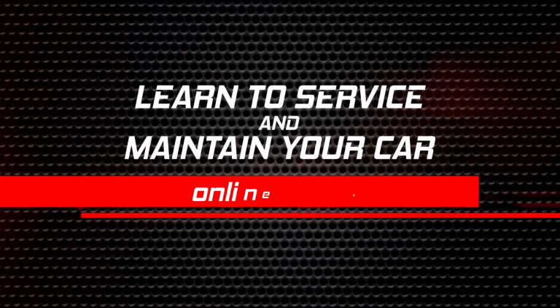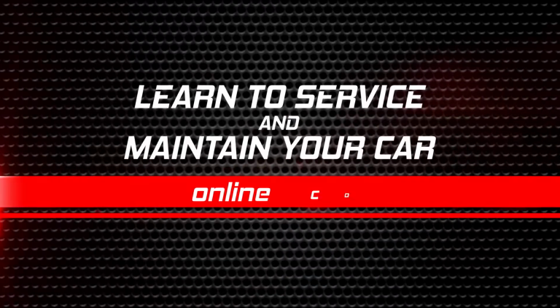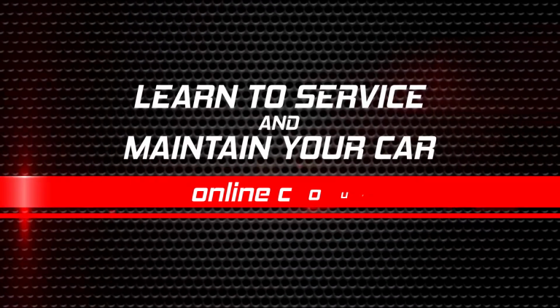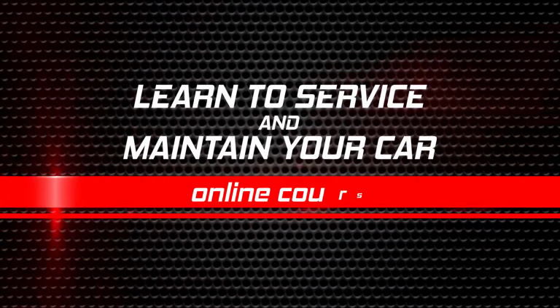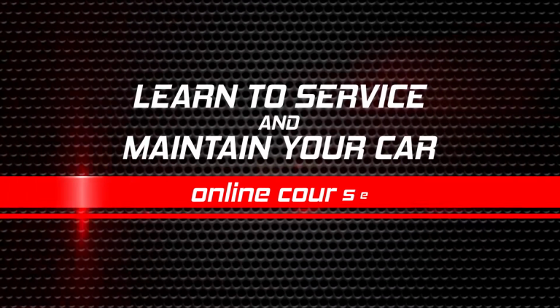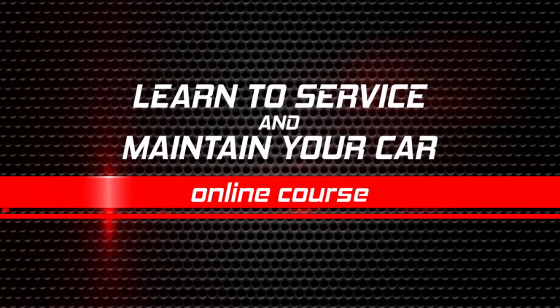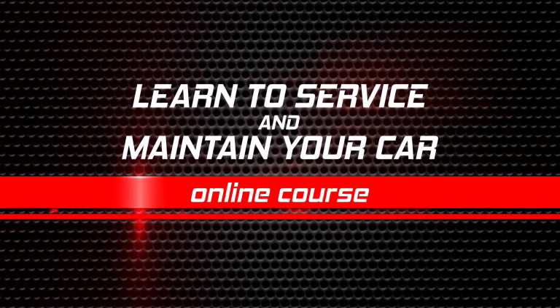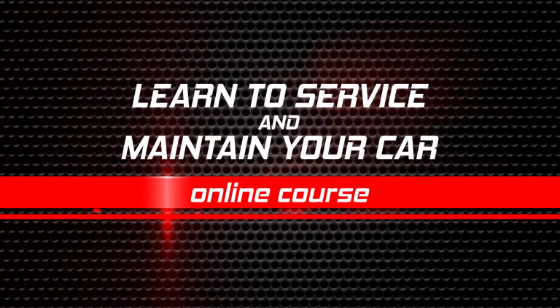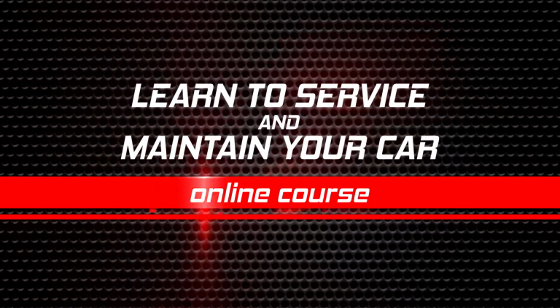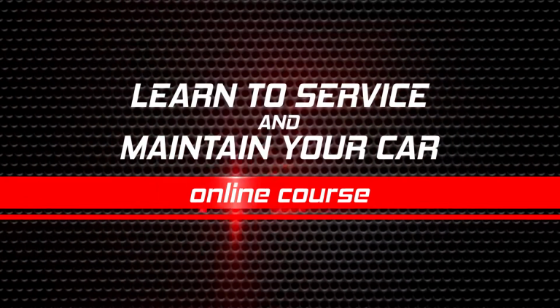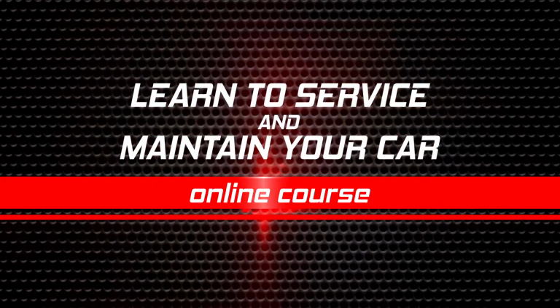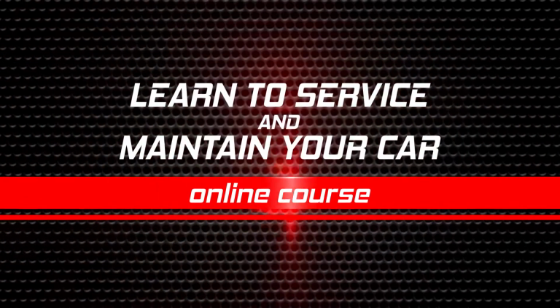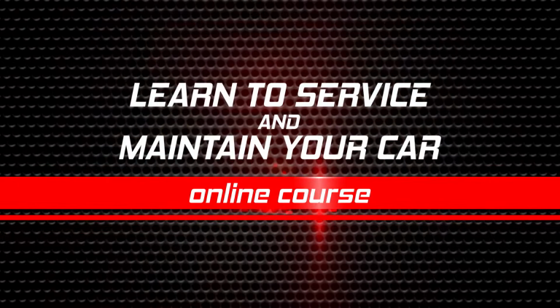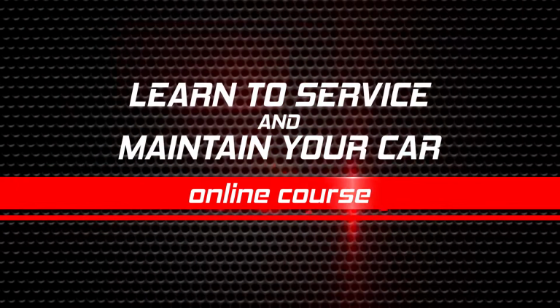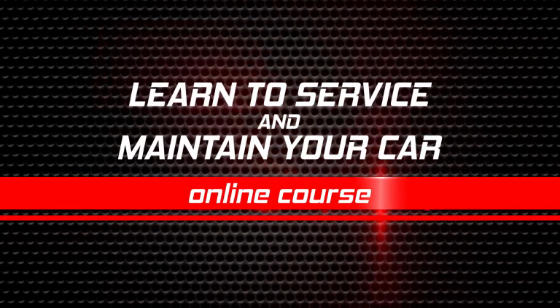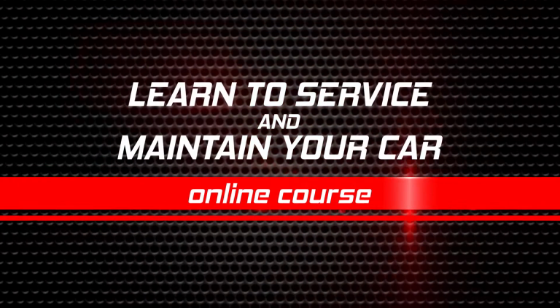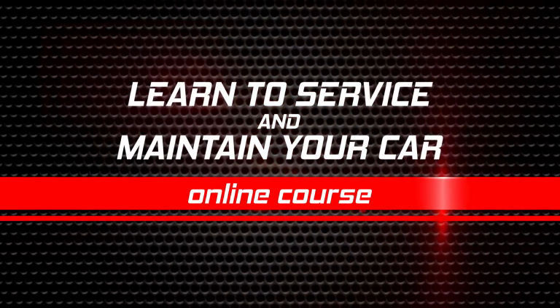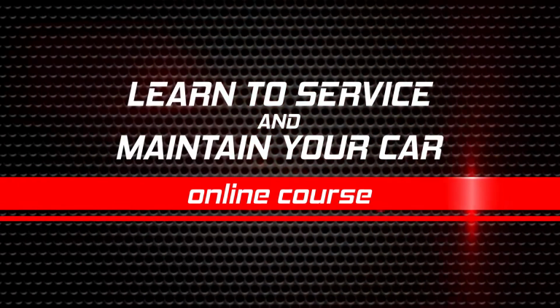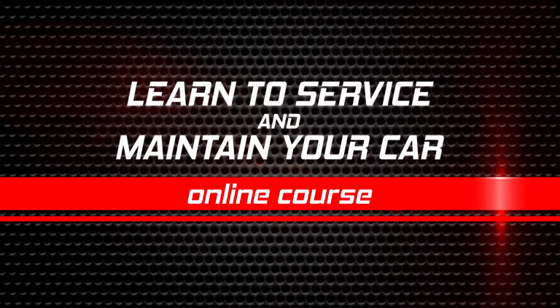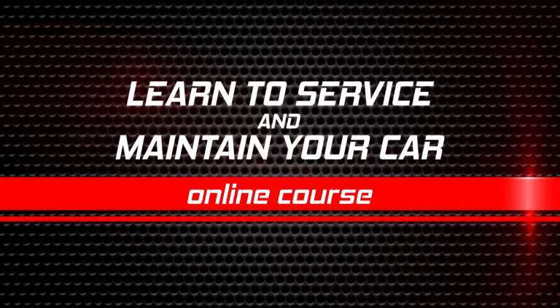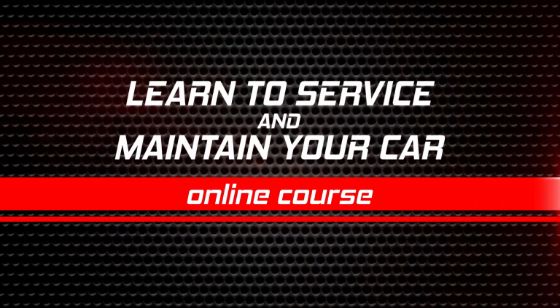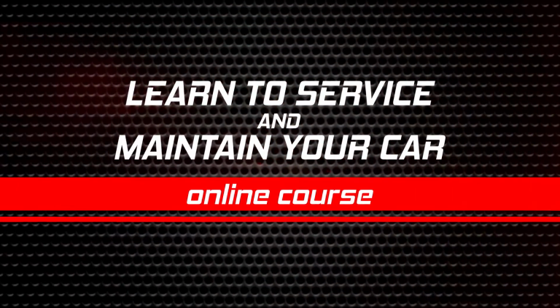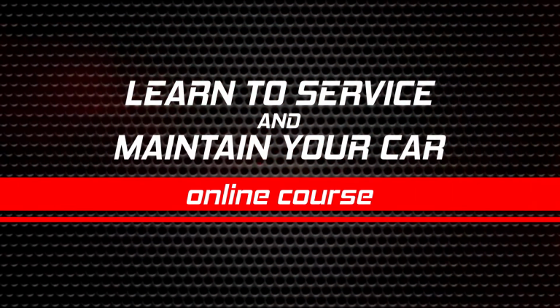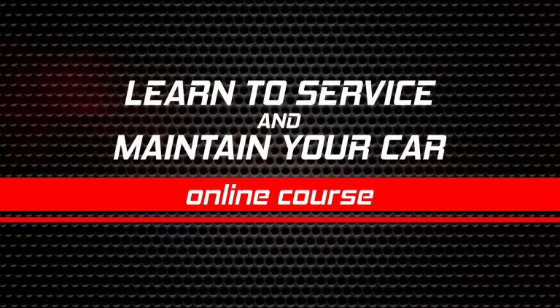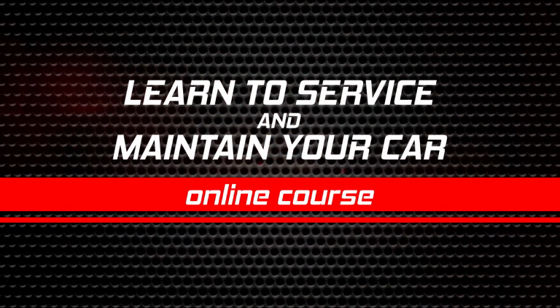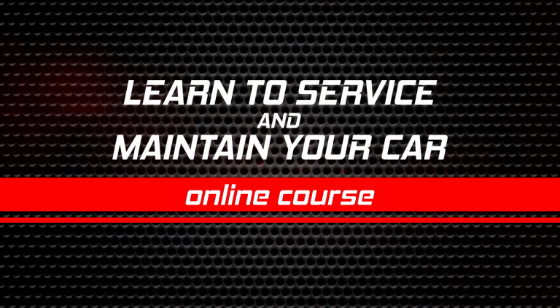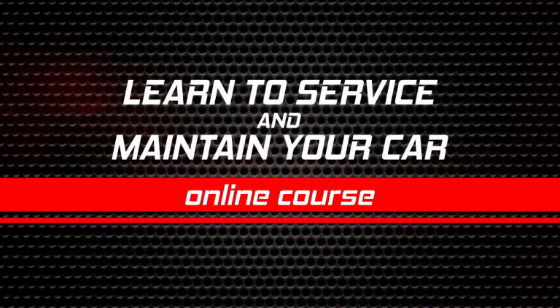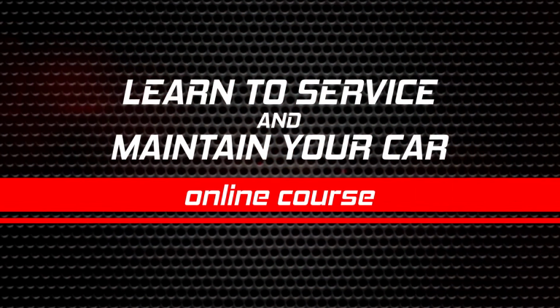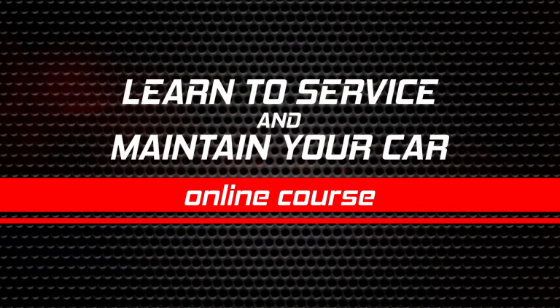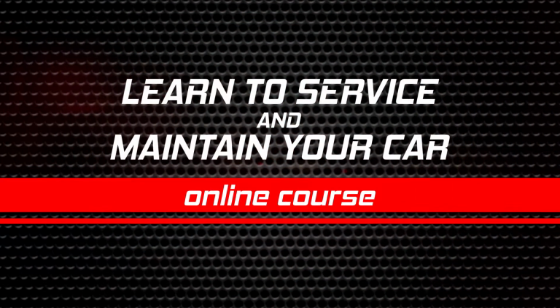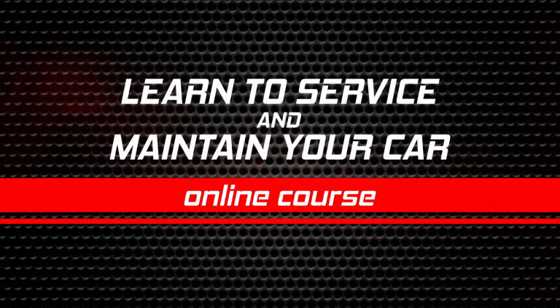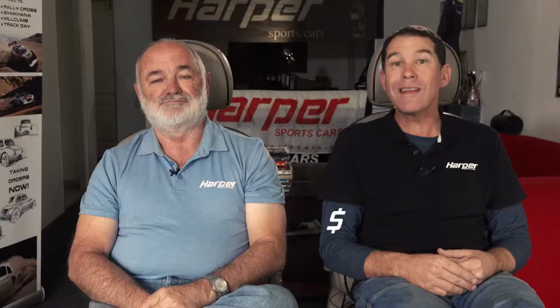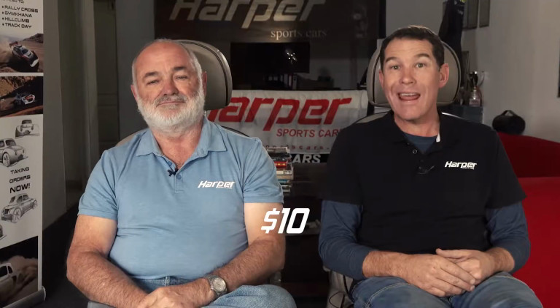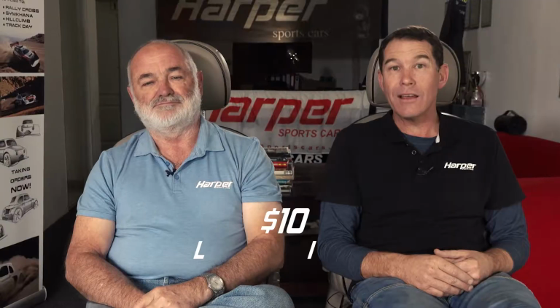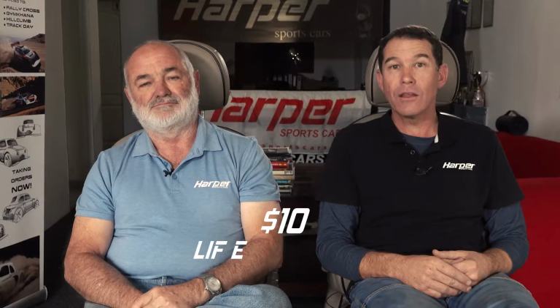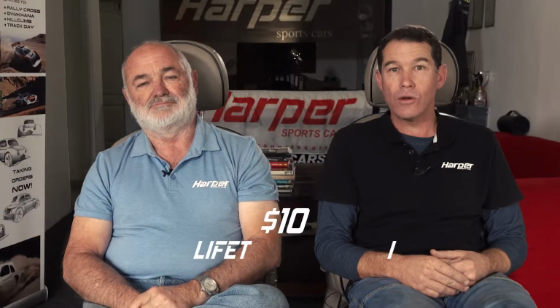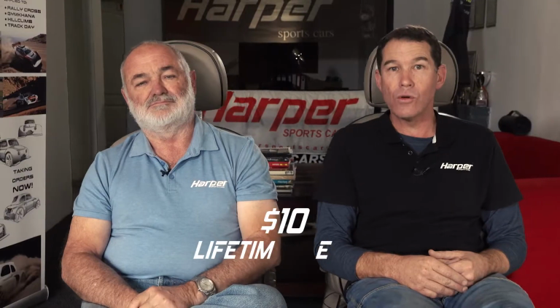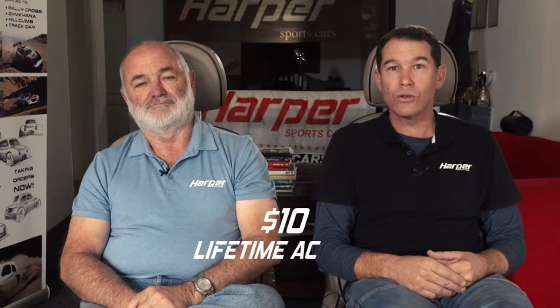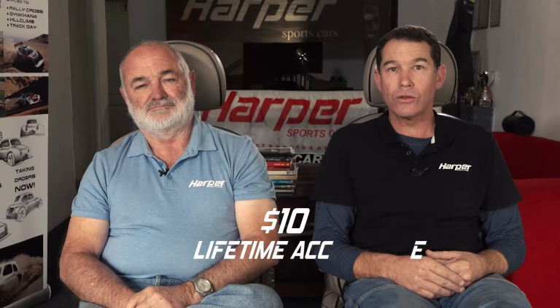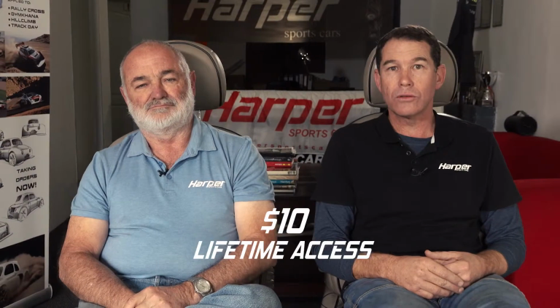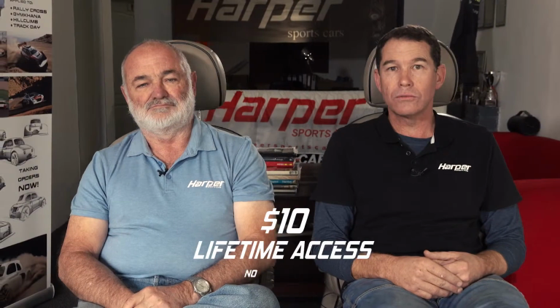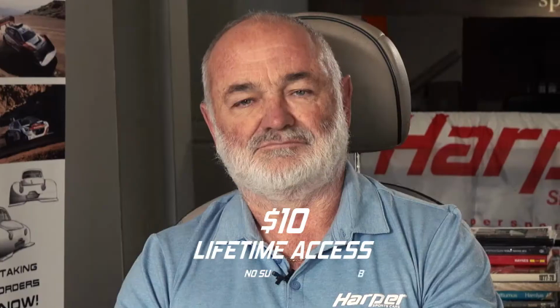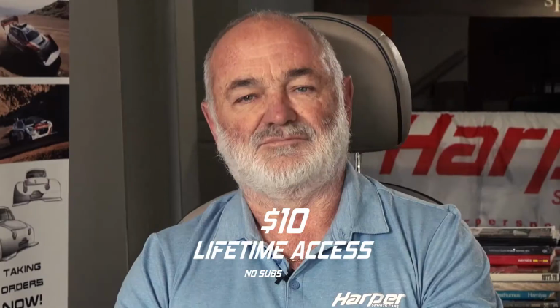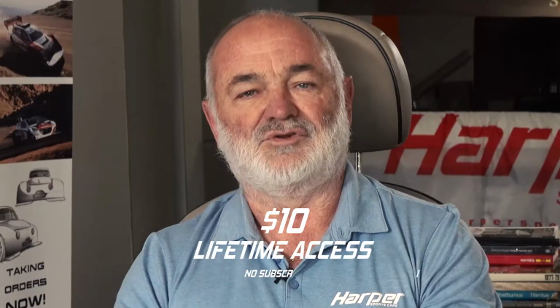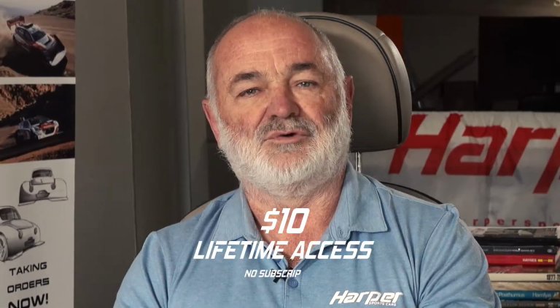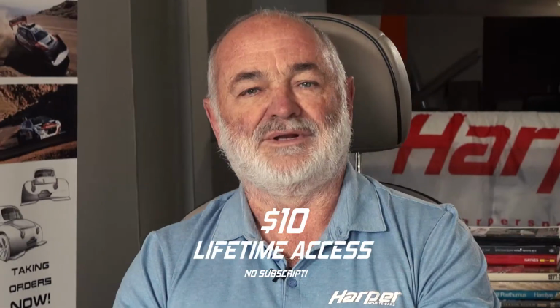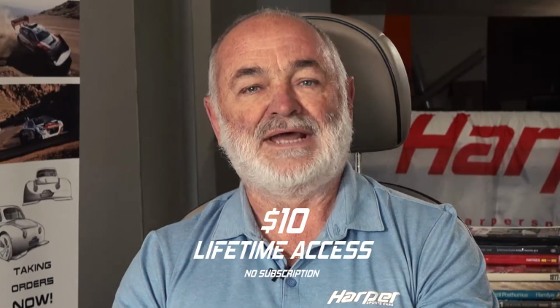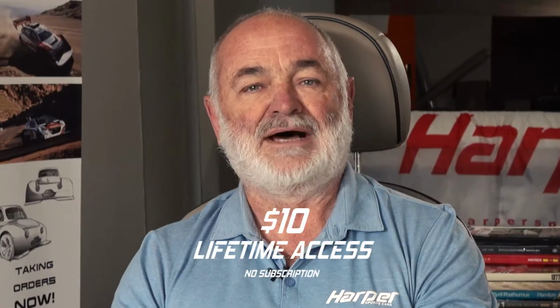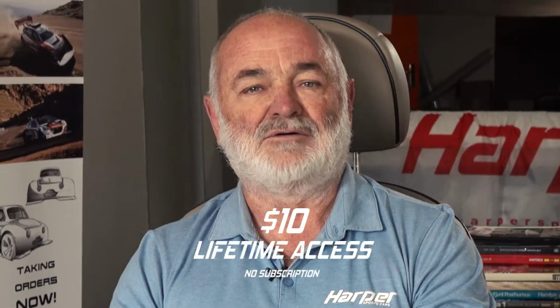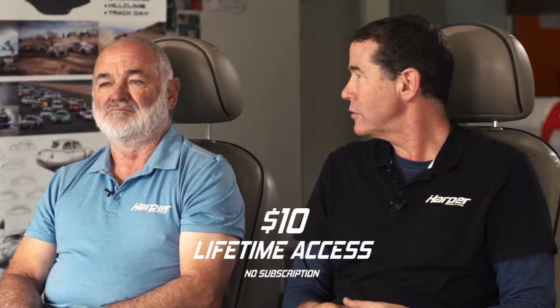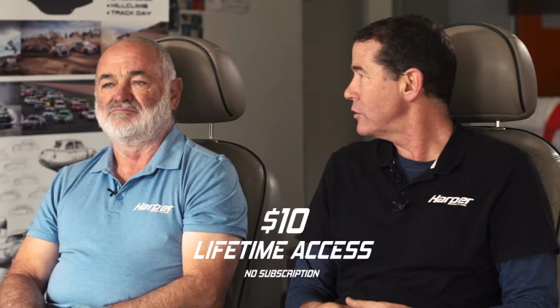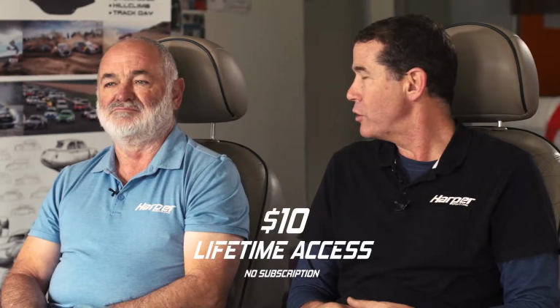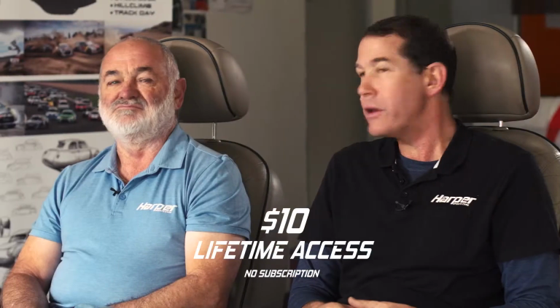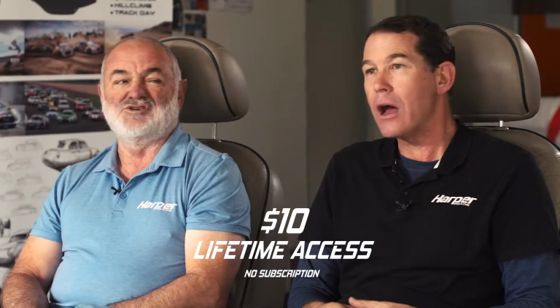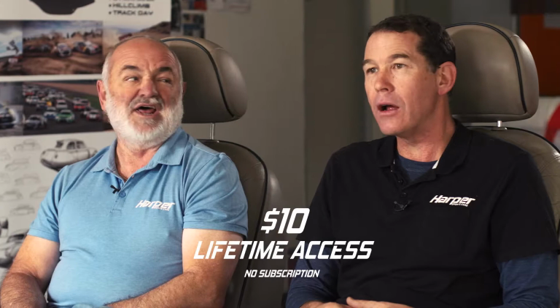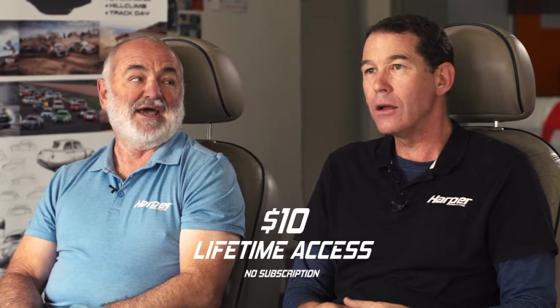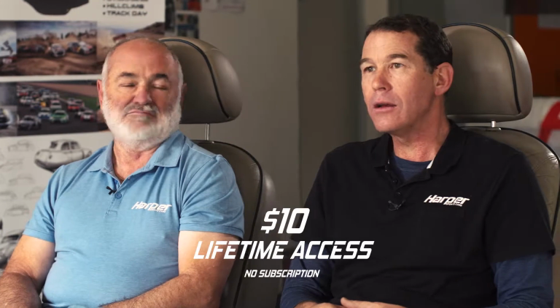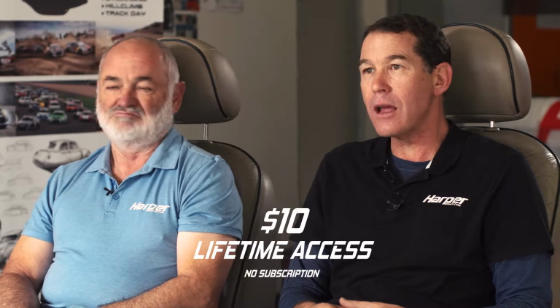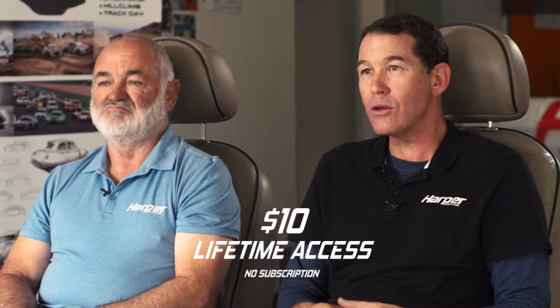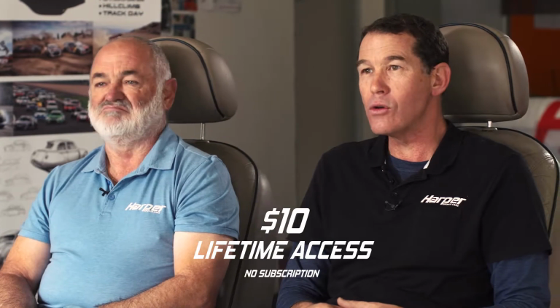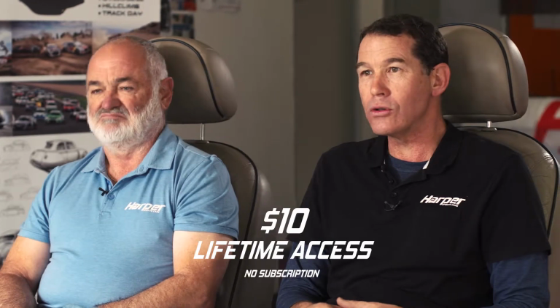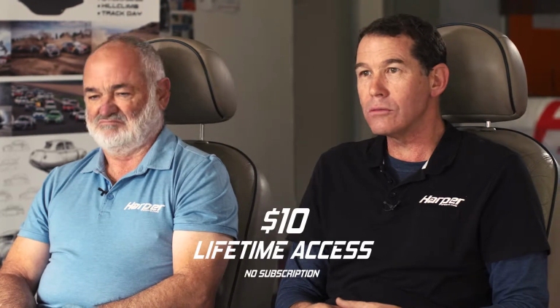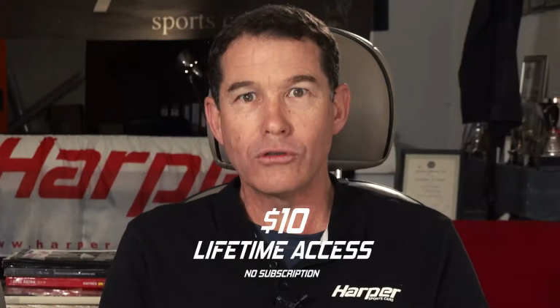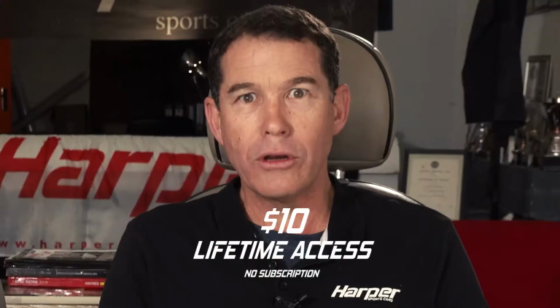Ten bucks — you can't fail. Take the course. Do it now. Take the course today.